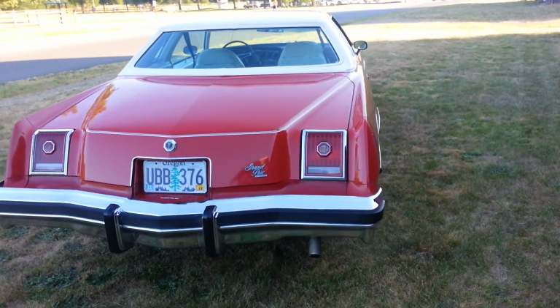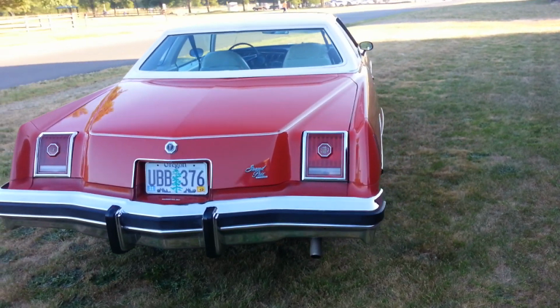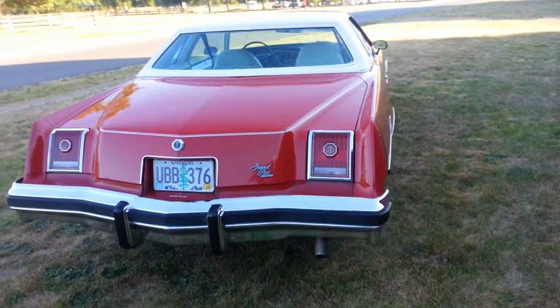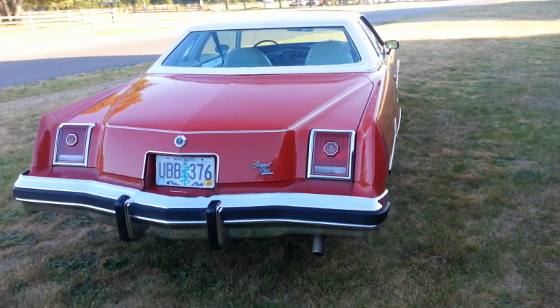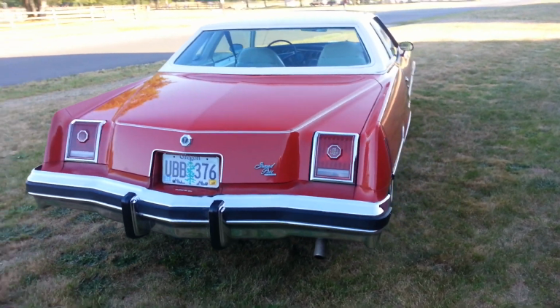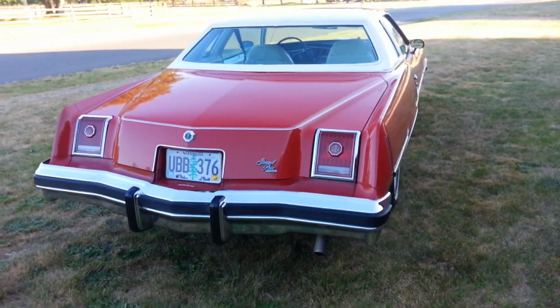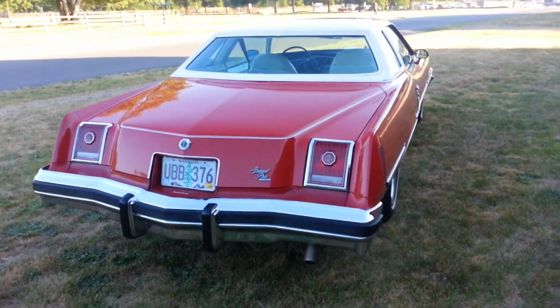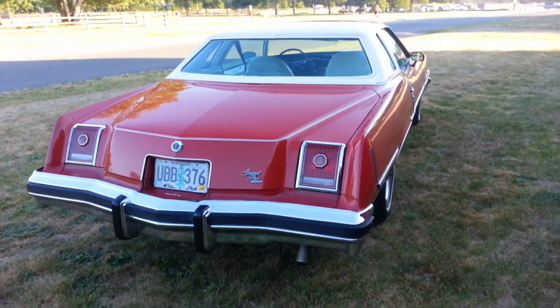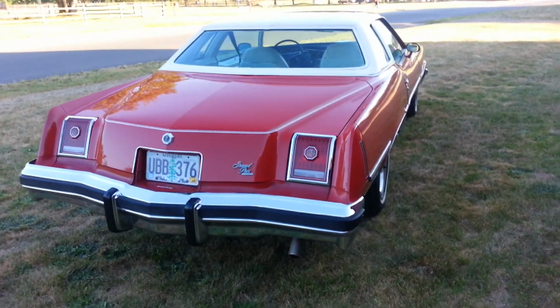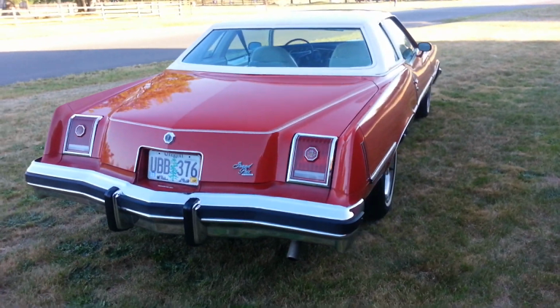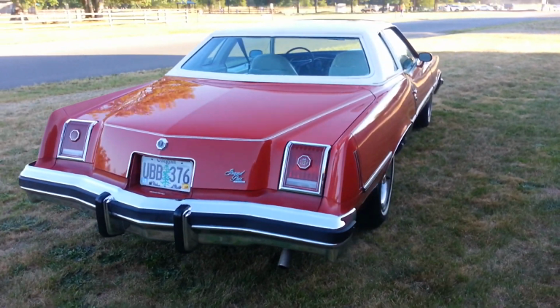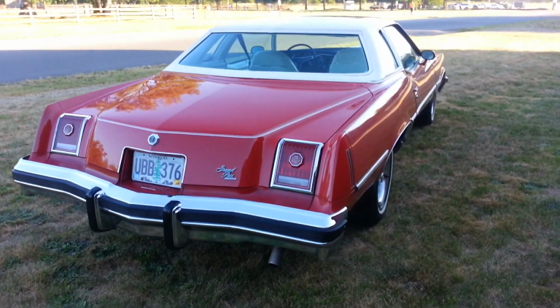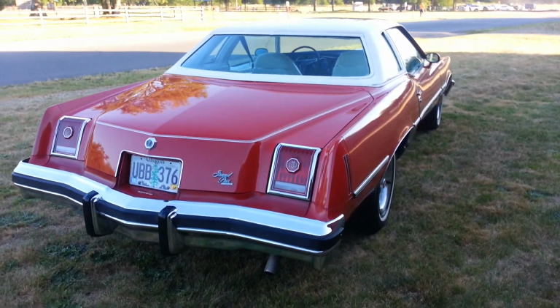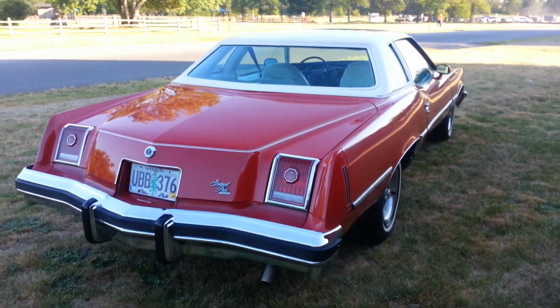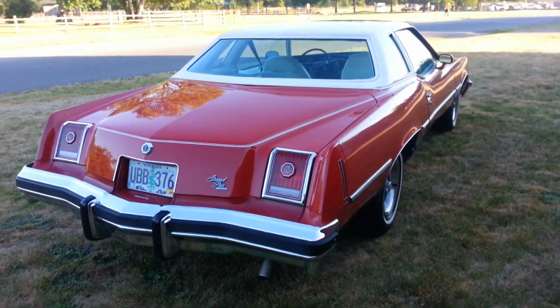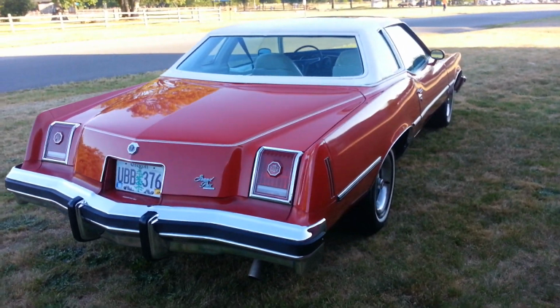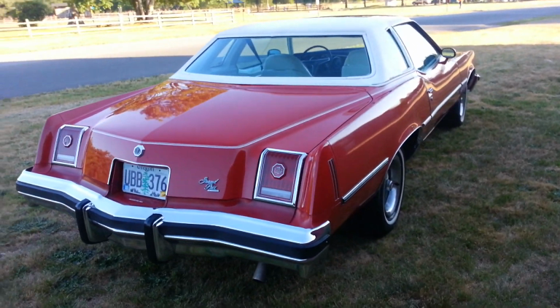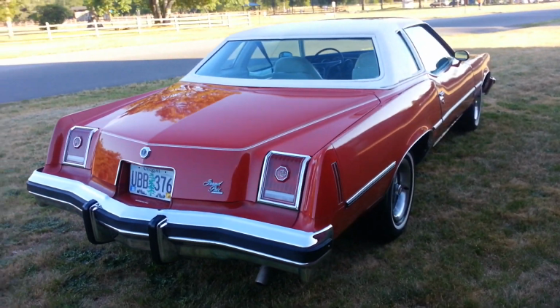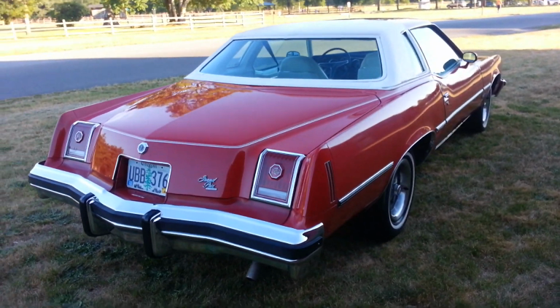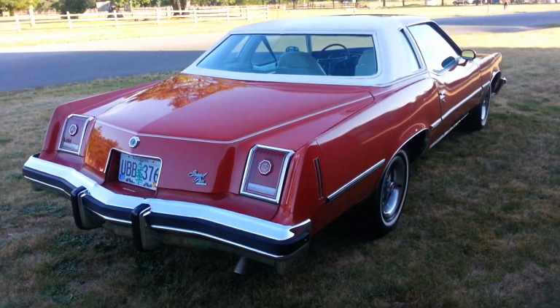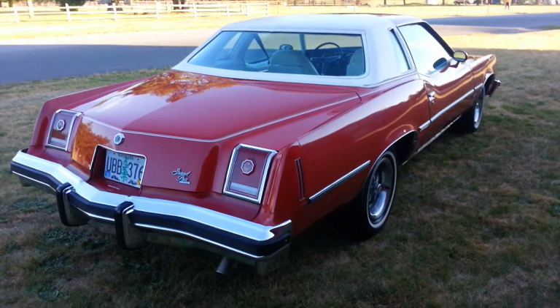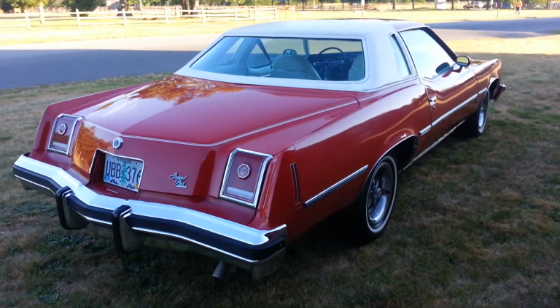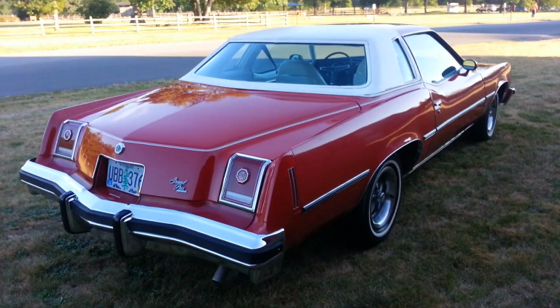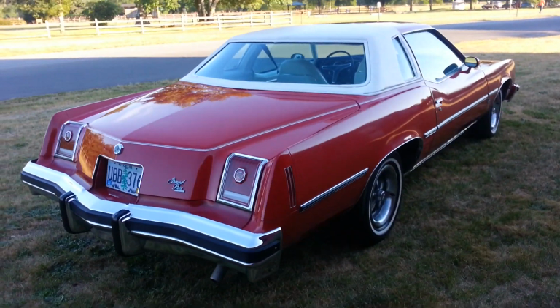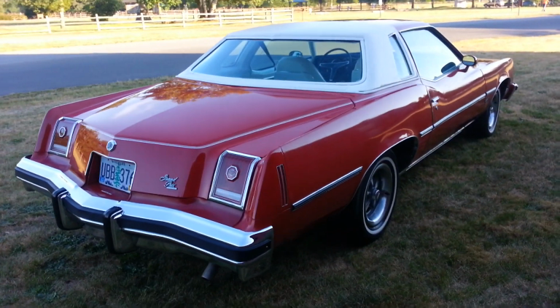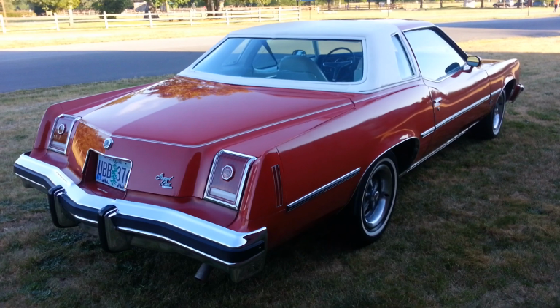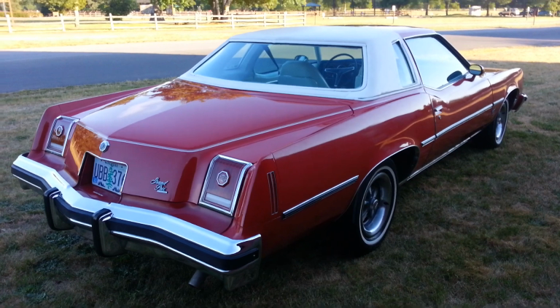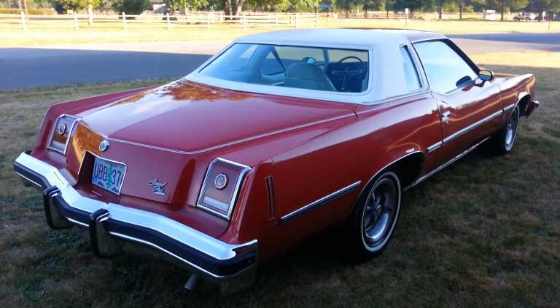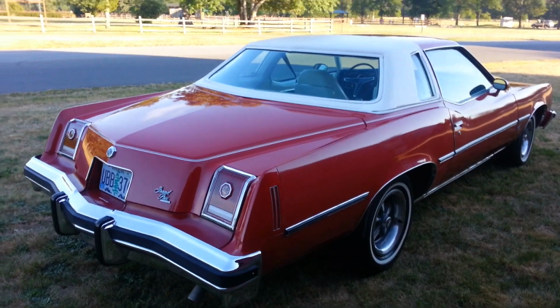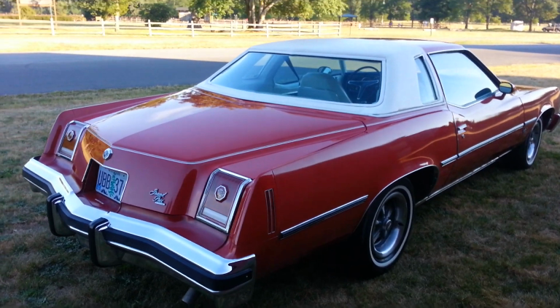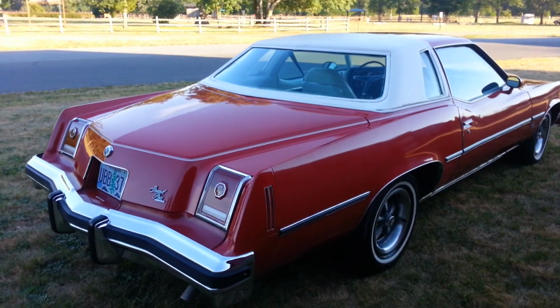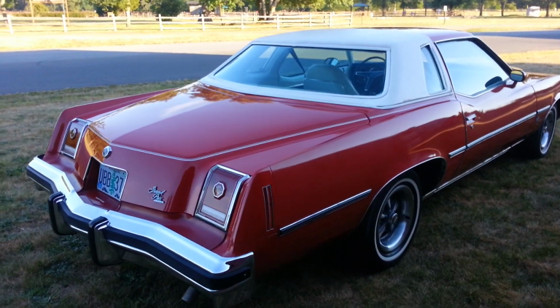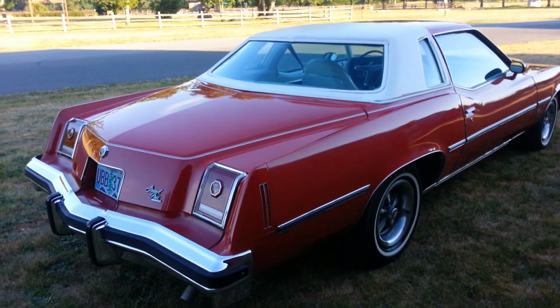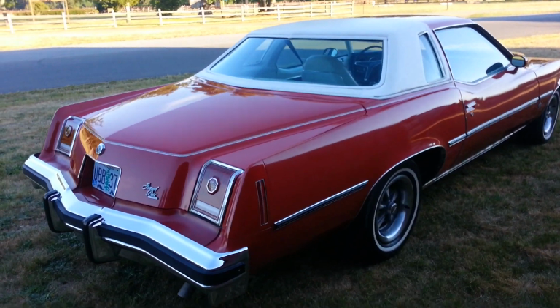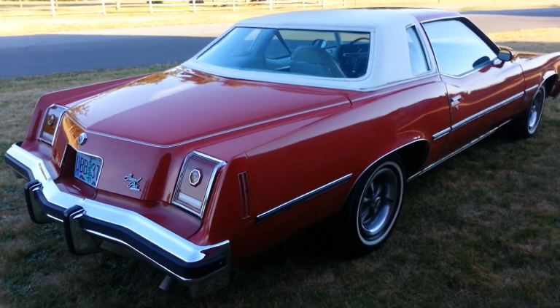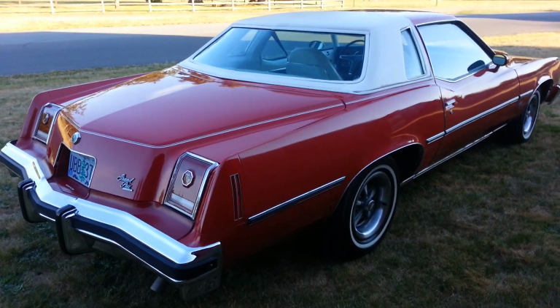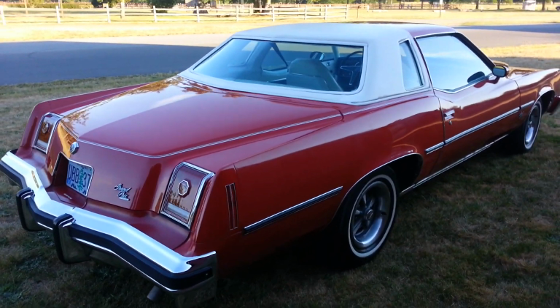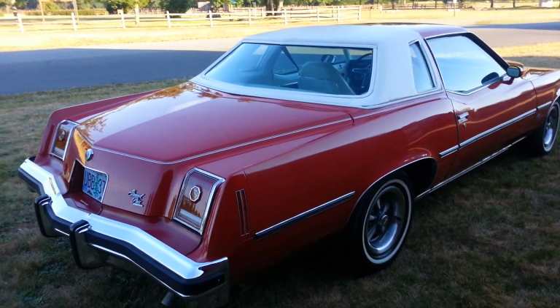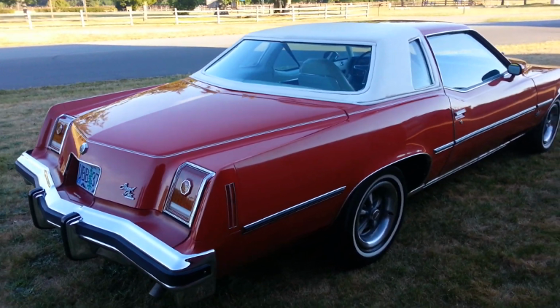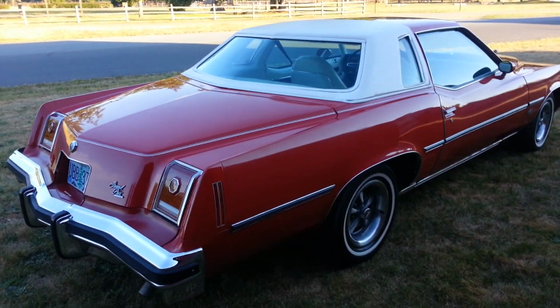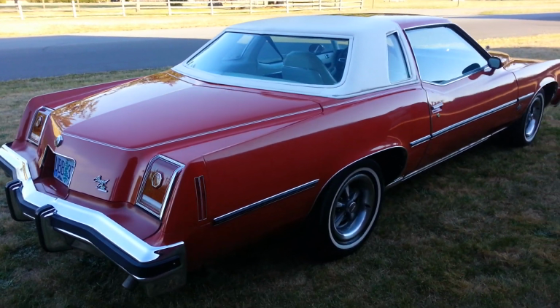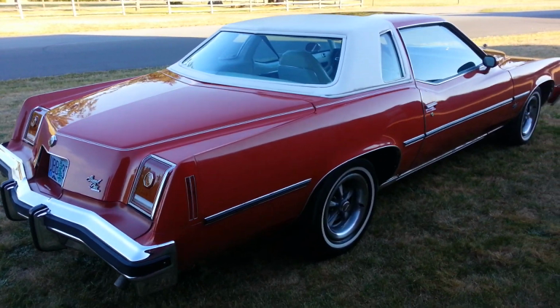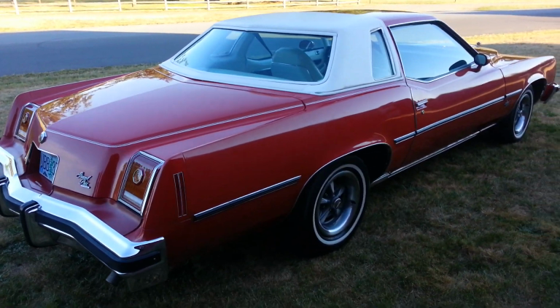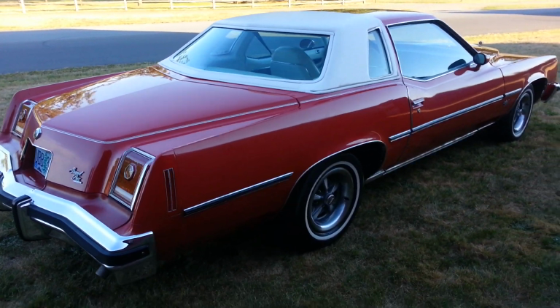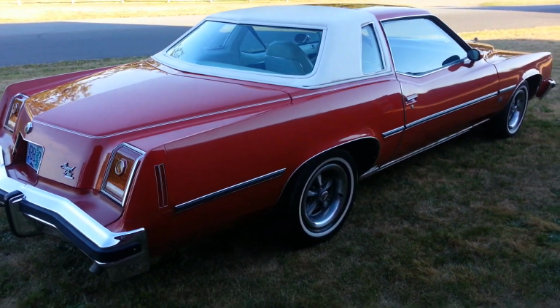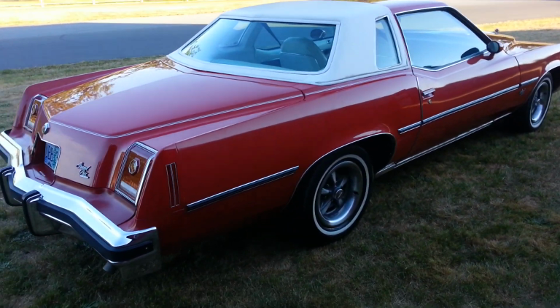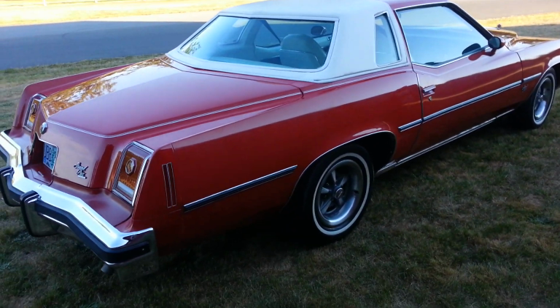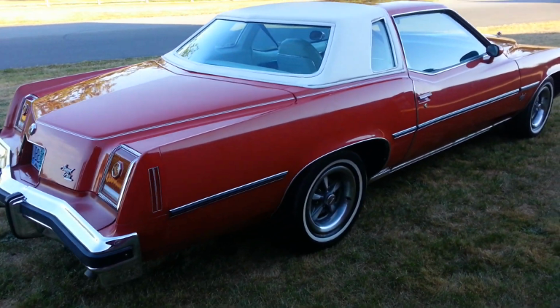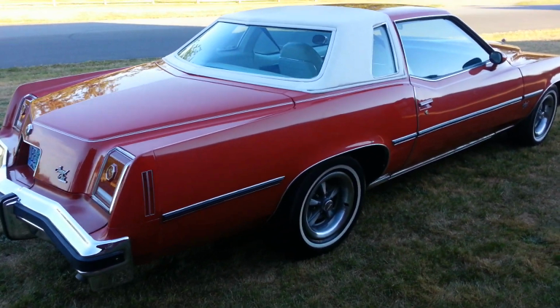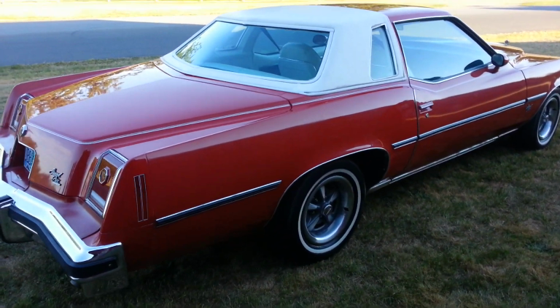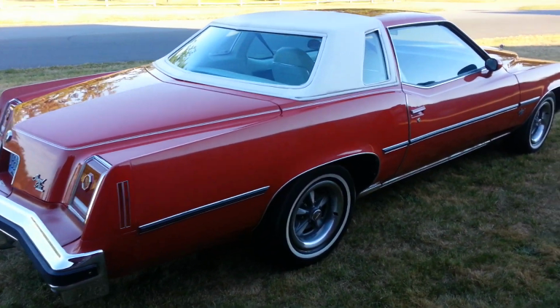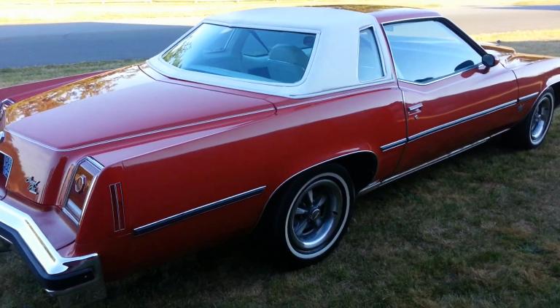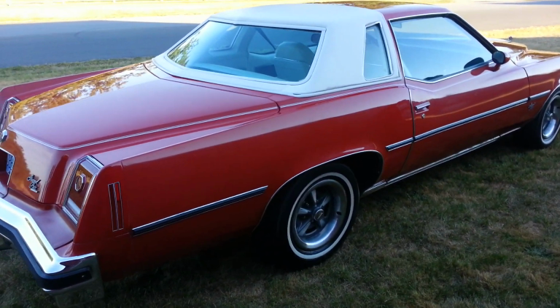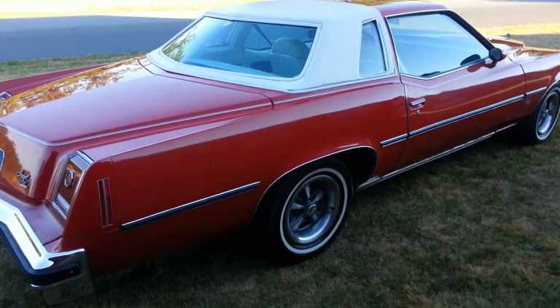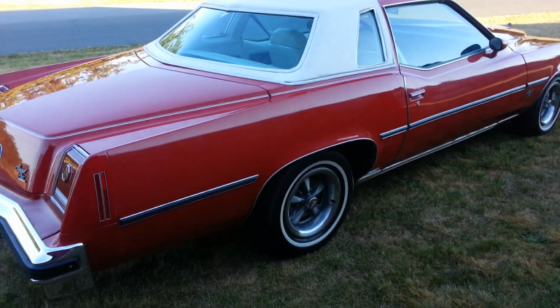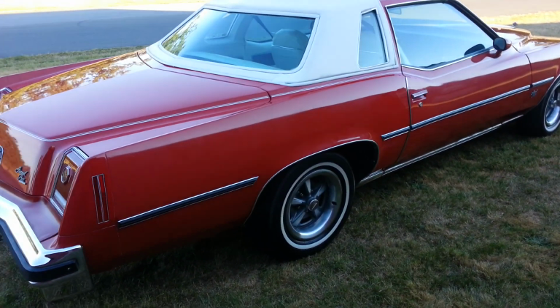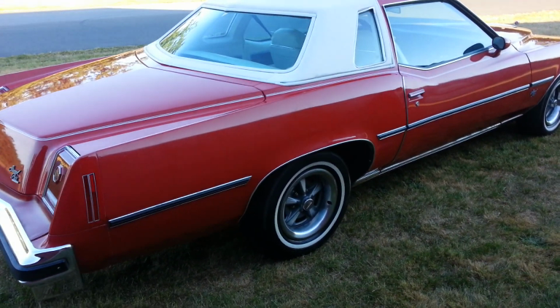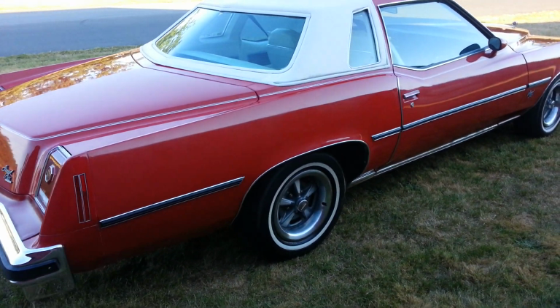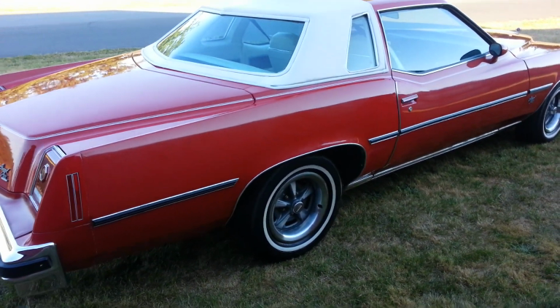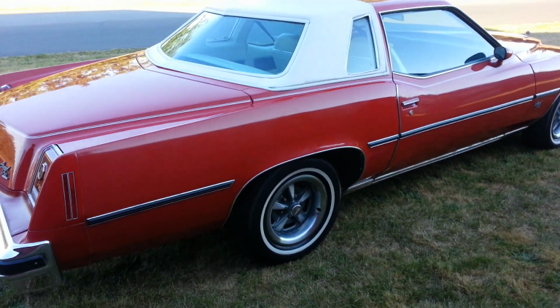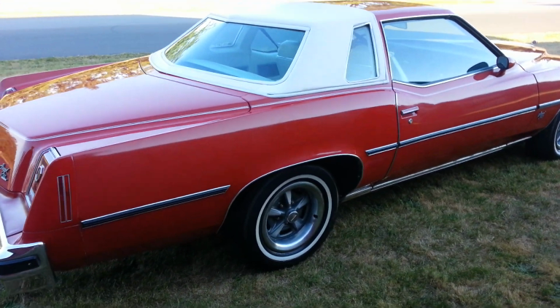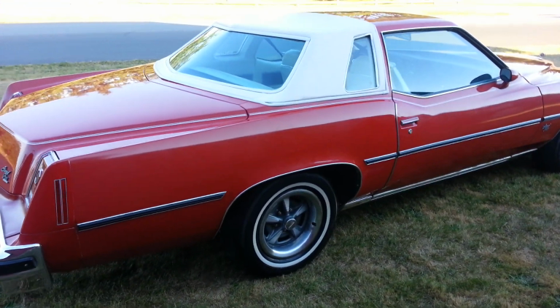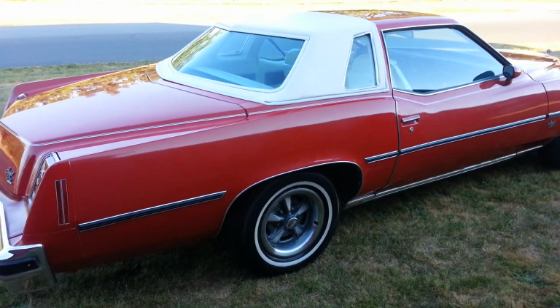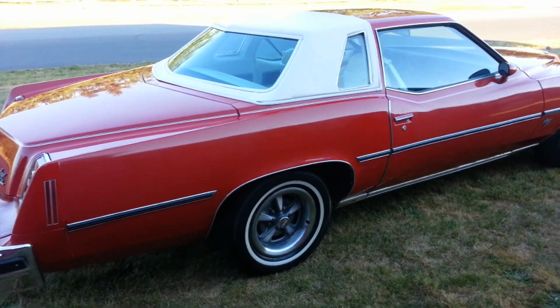Everything's upgraded in this model with the wood grain, the 400 V8, the 400 turbo transmission.